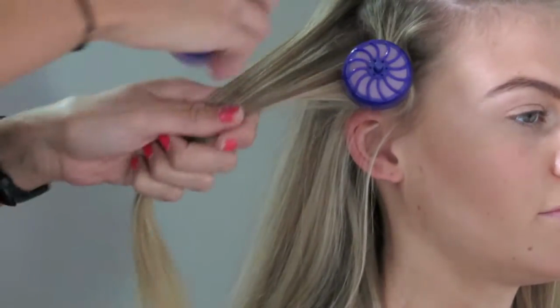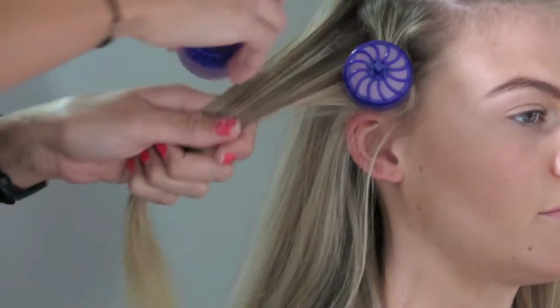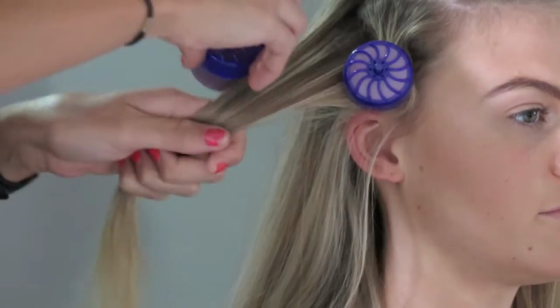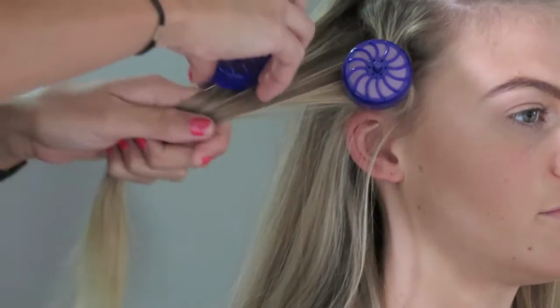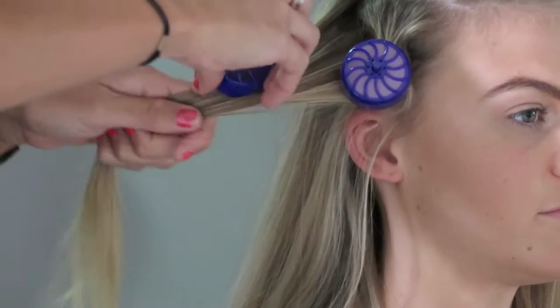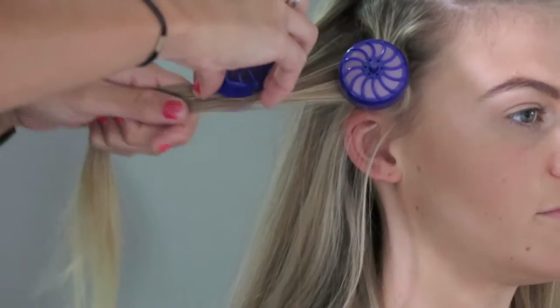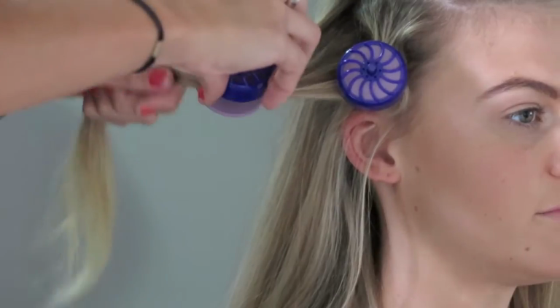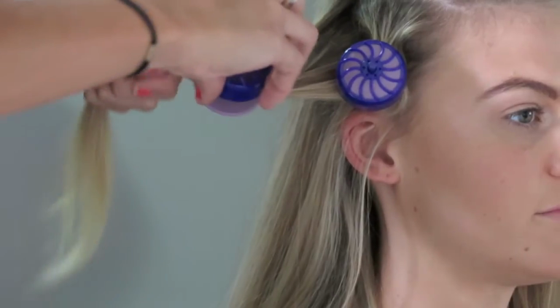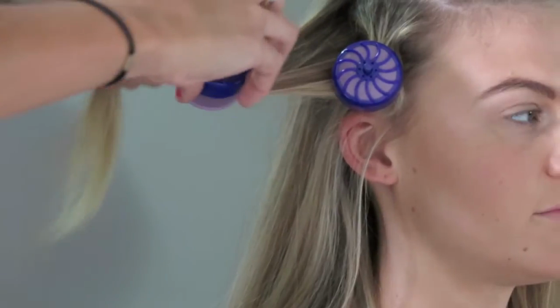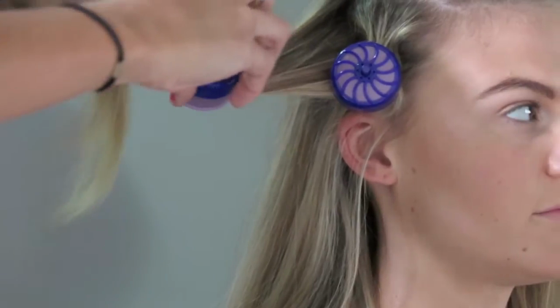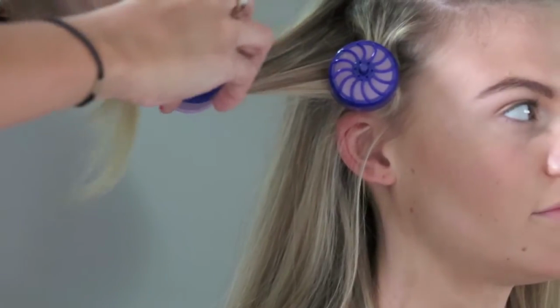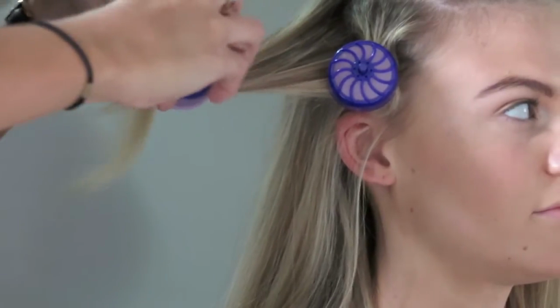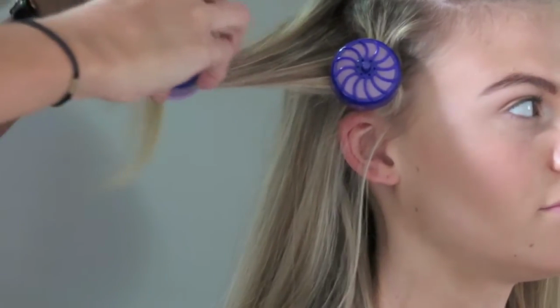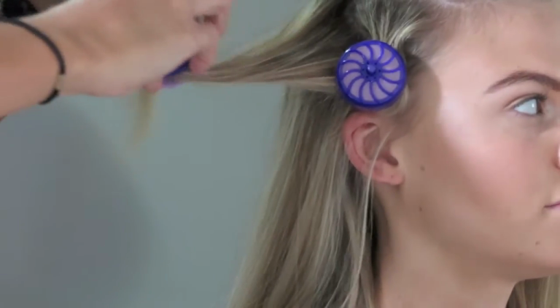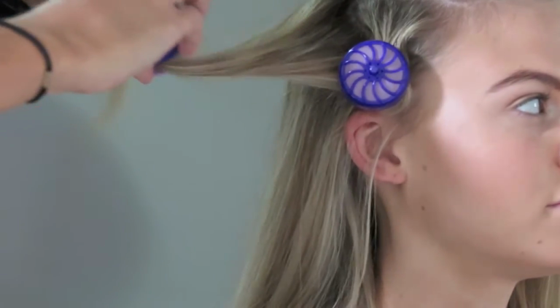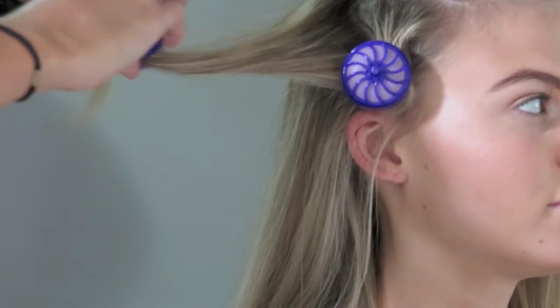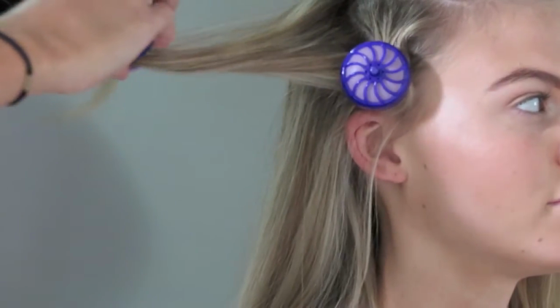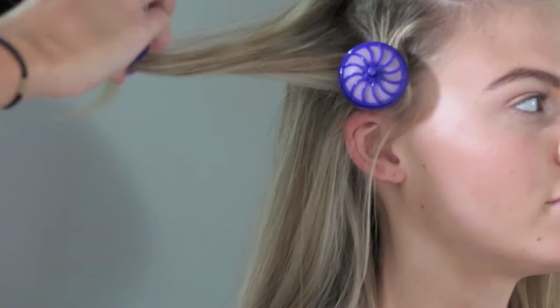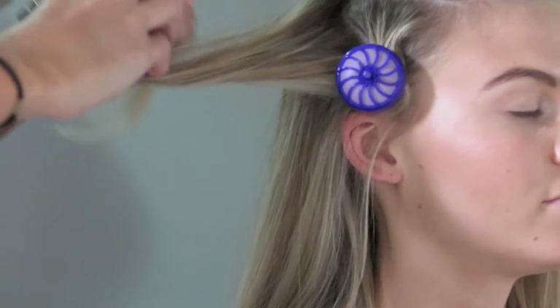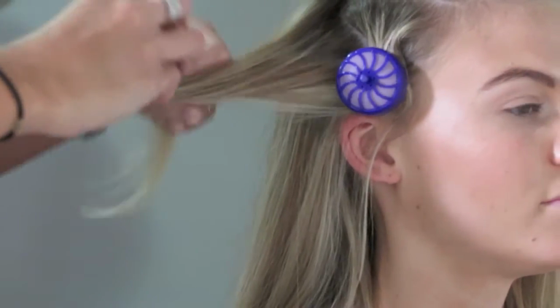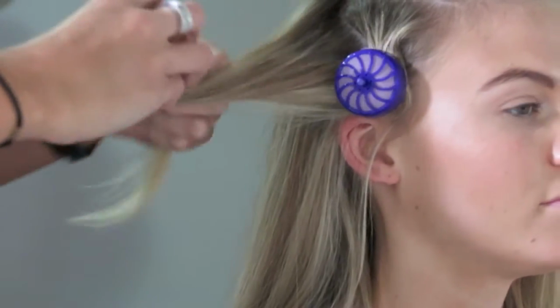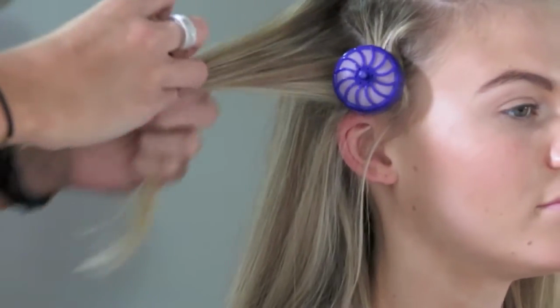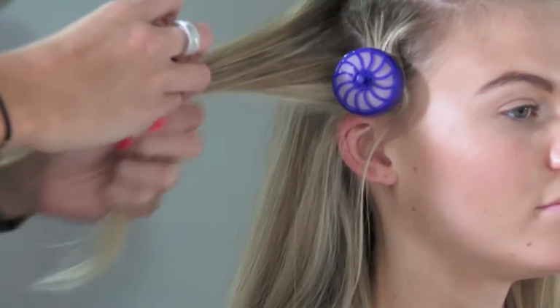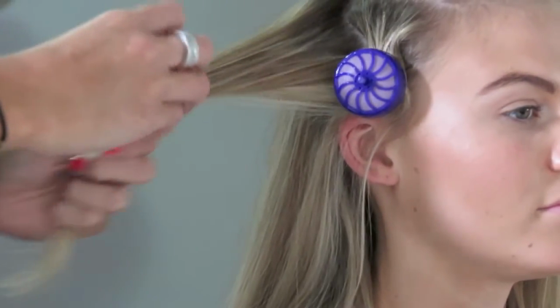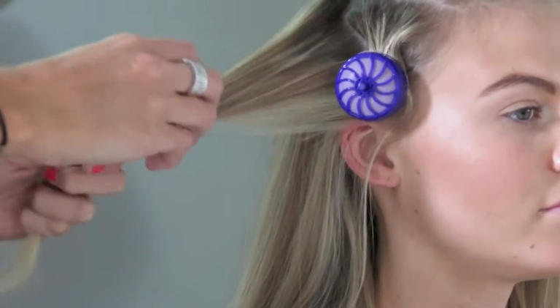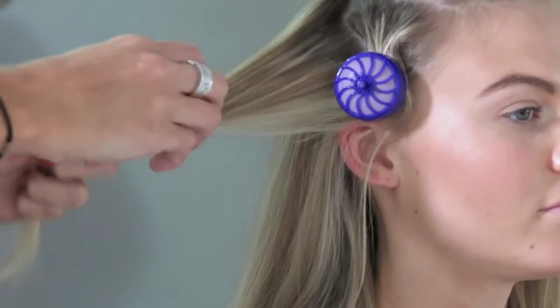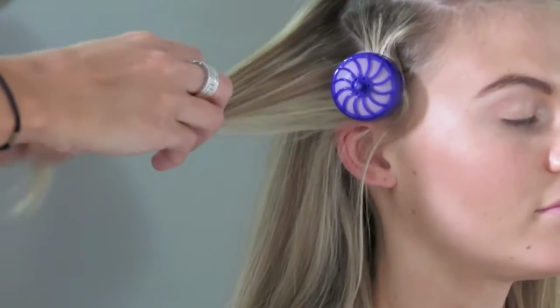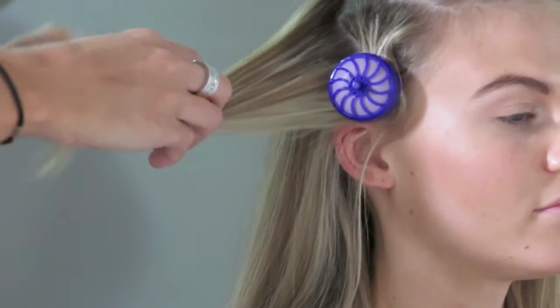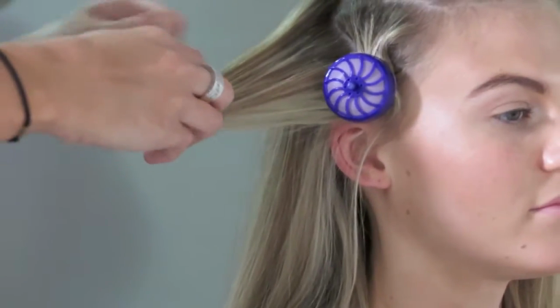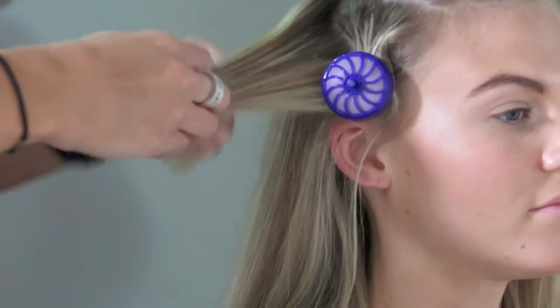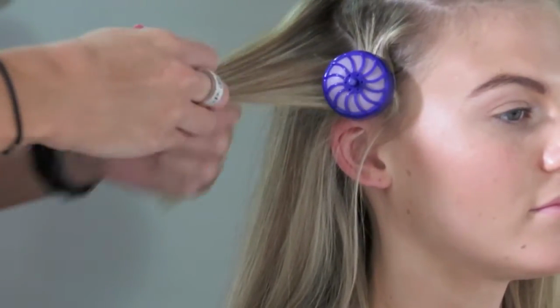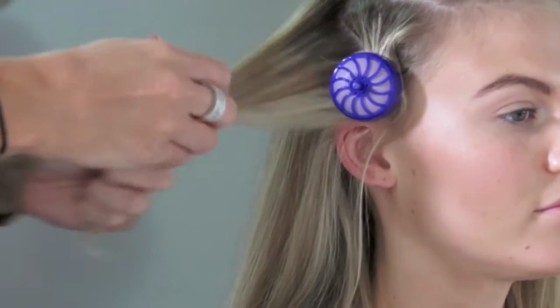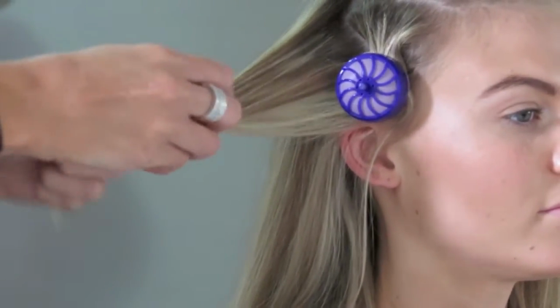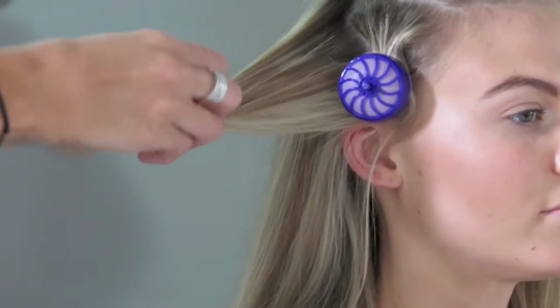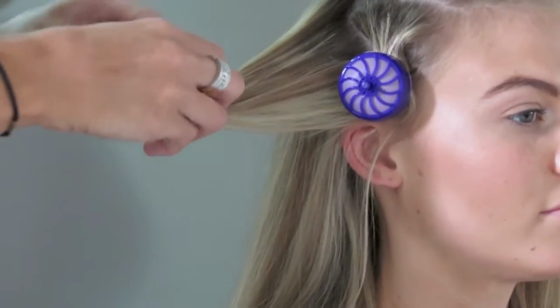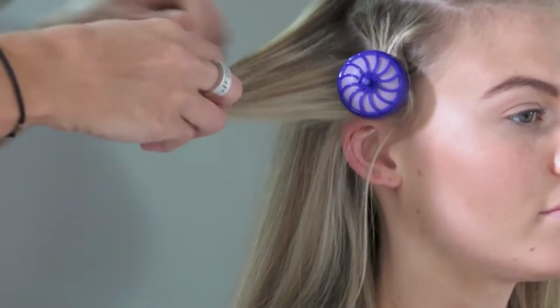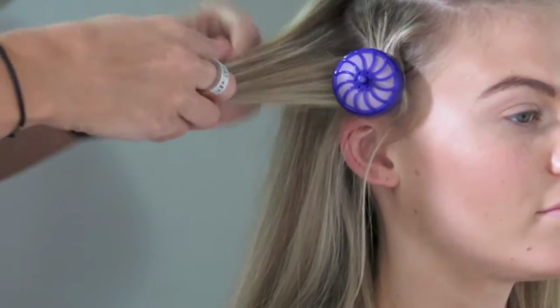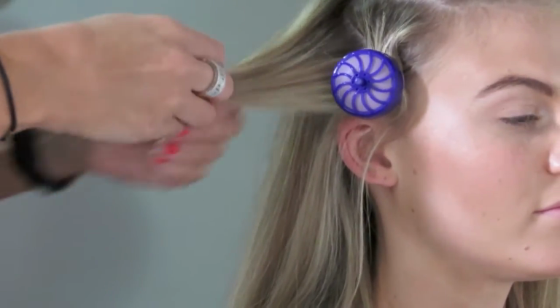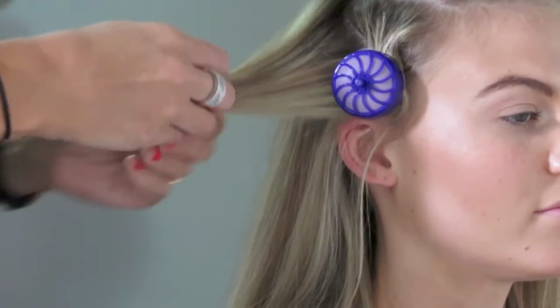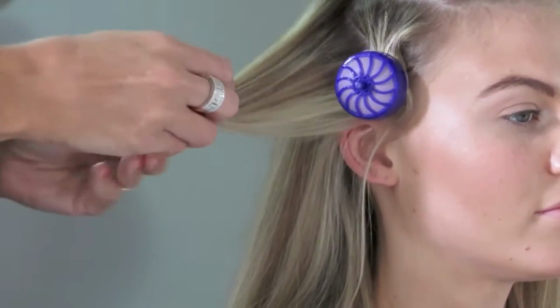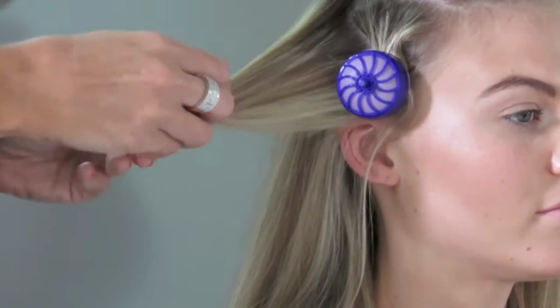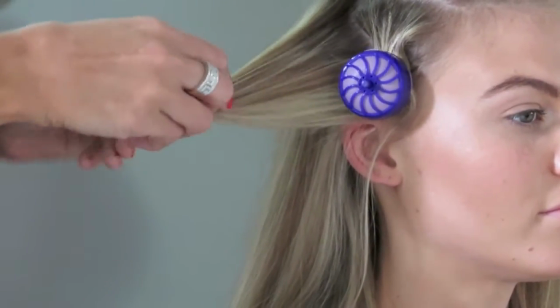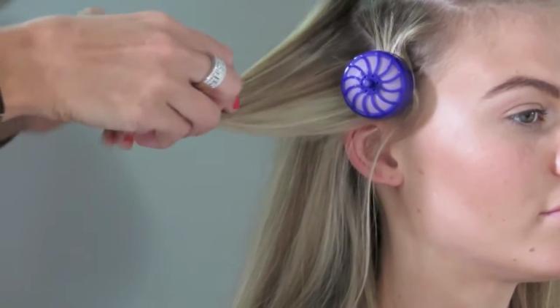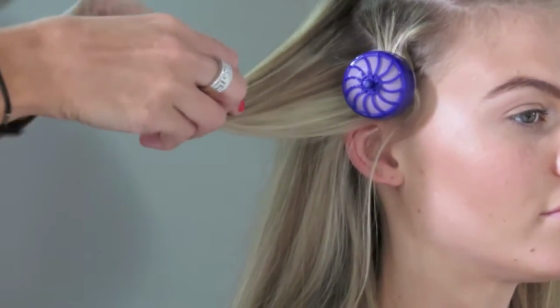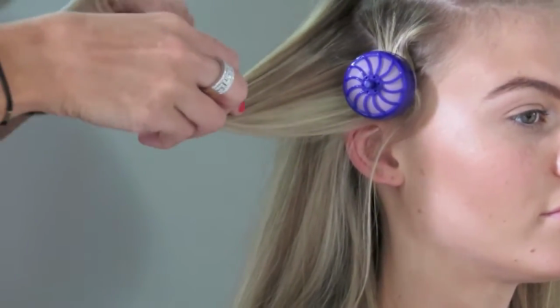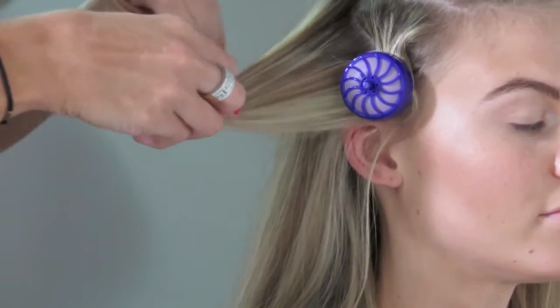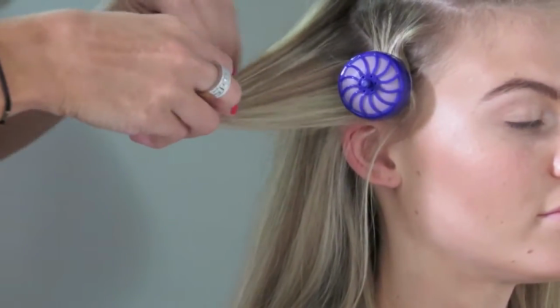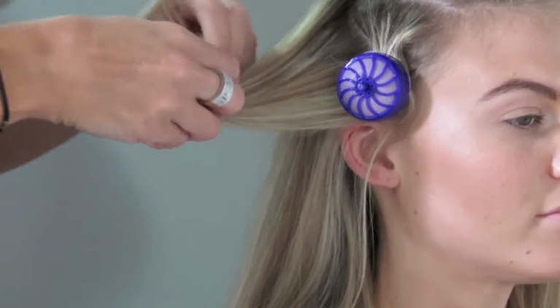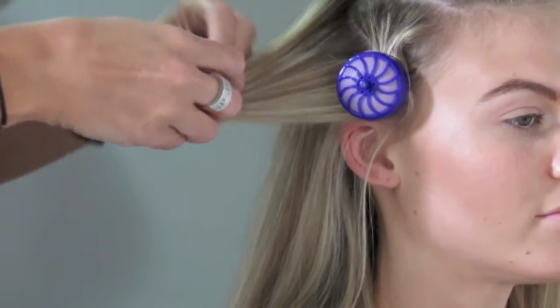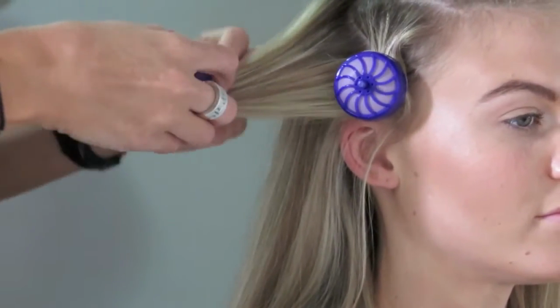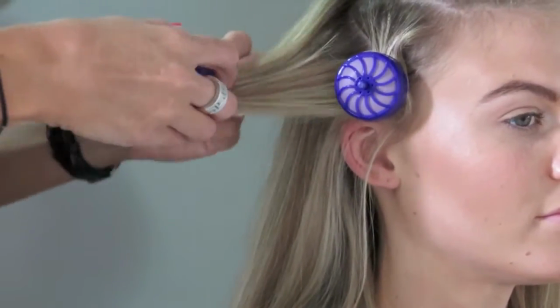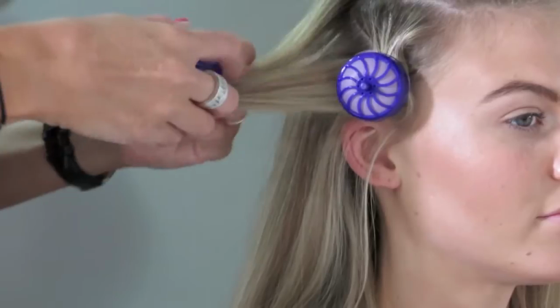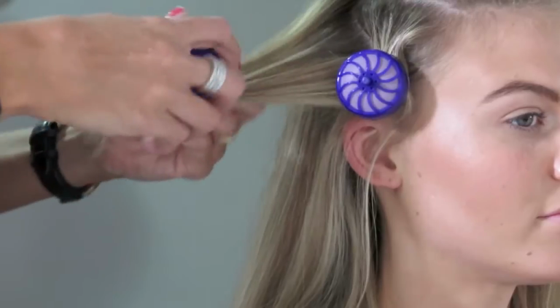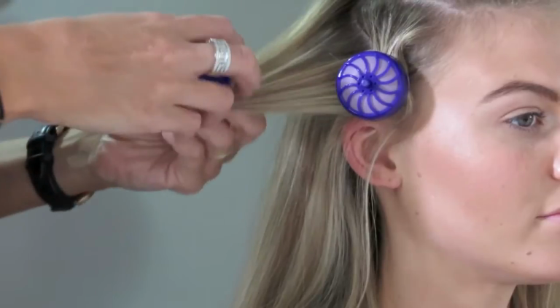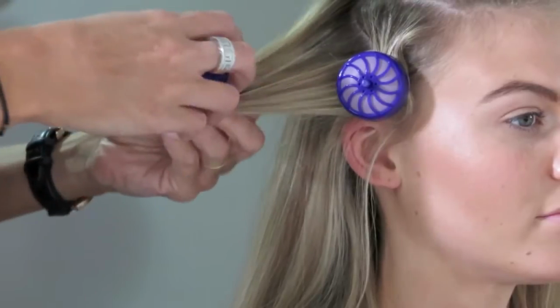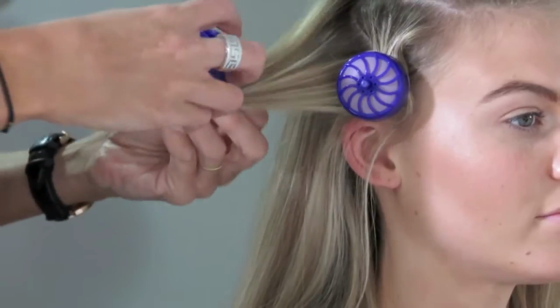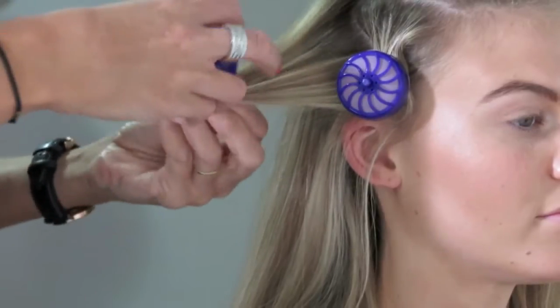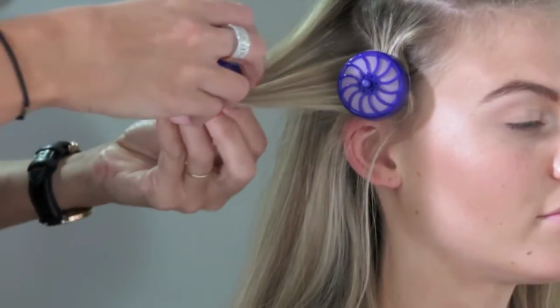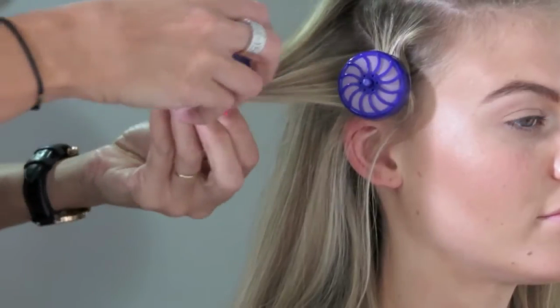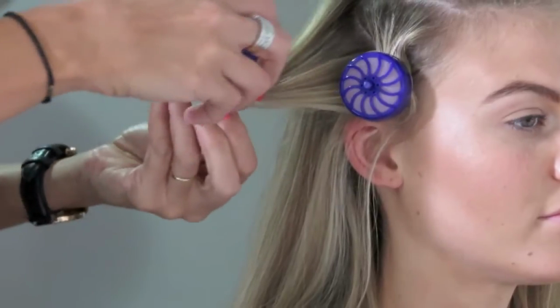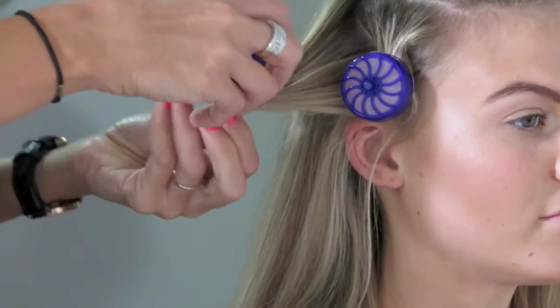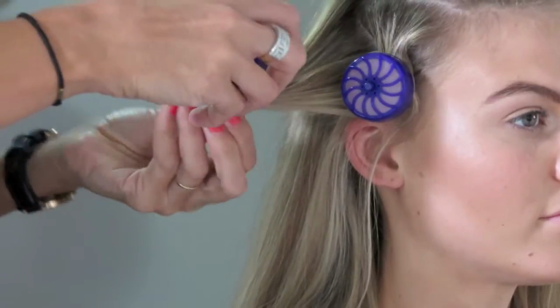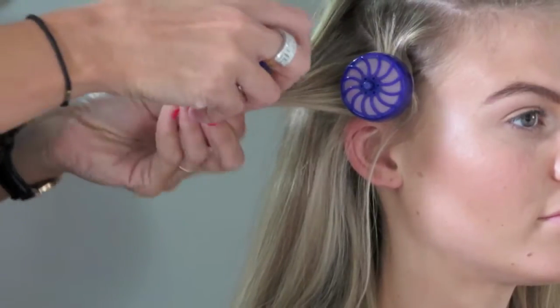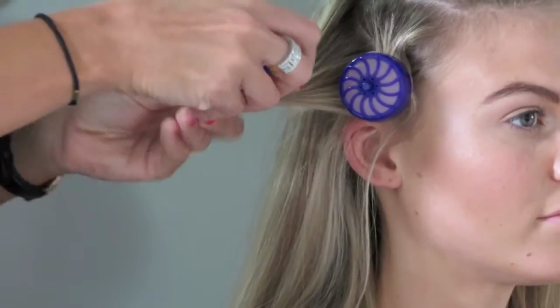The roller itself is made from silicone so it's less damaging on the hair. It increases shine and it heats up very quickly.